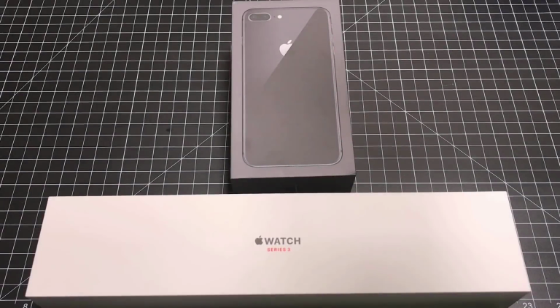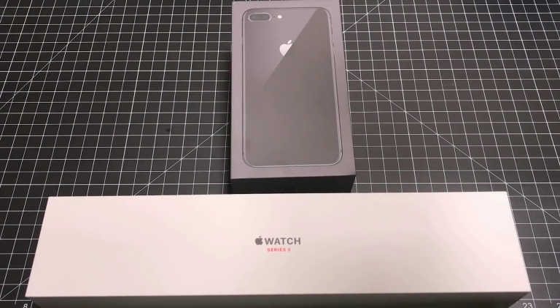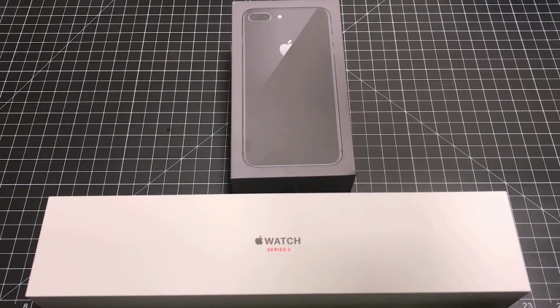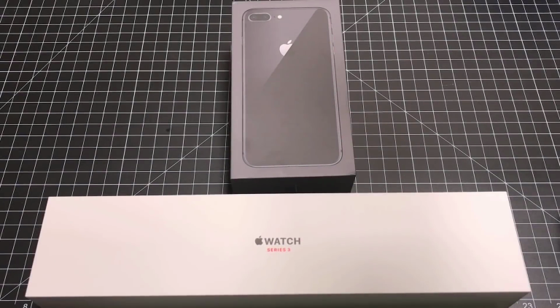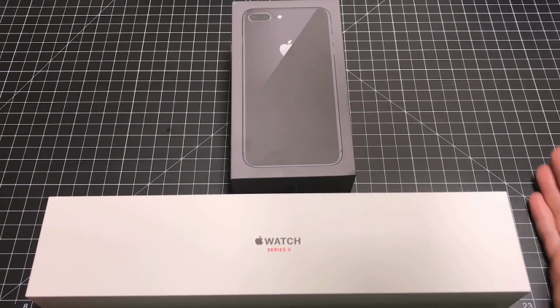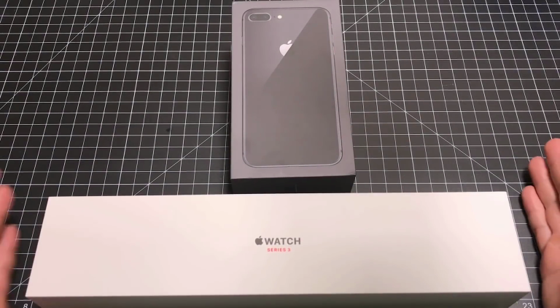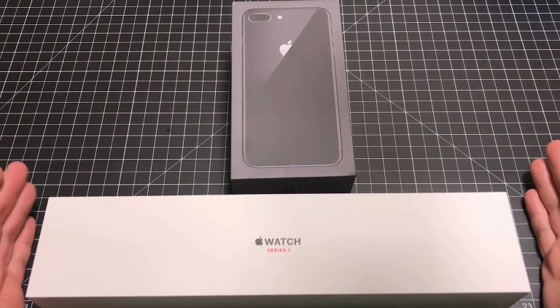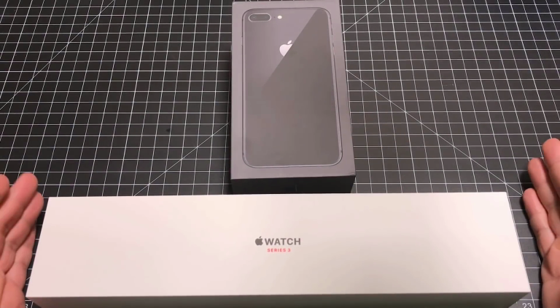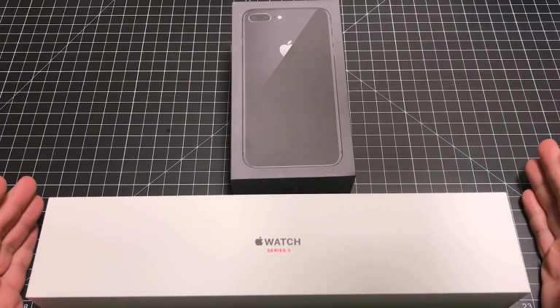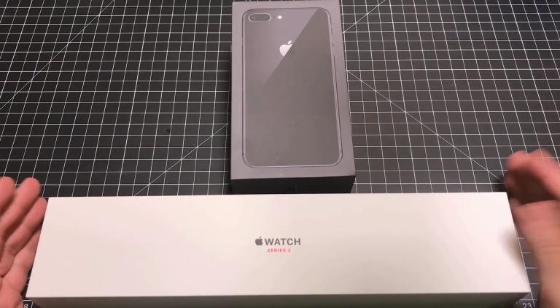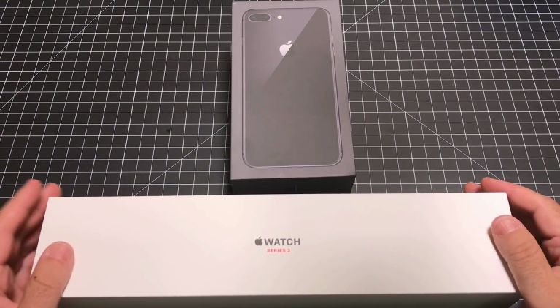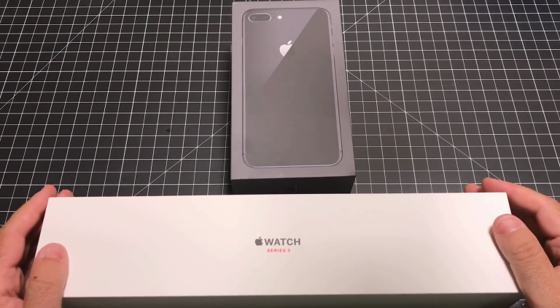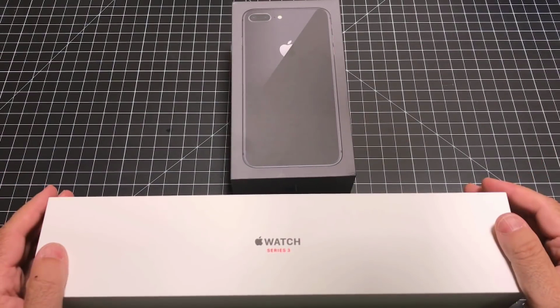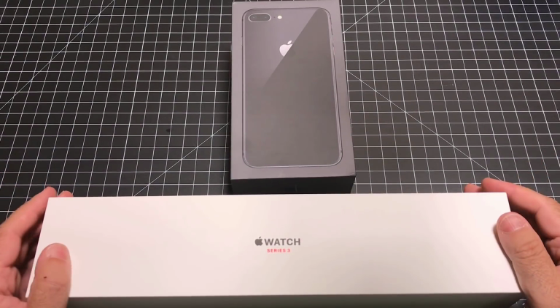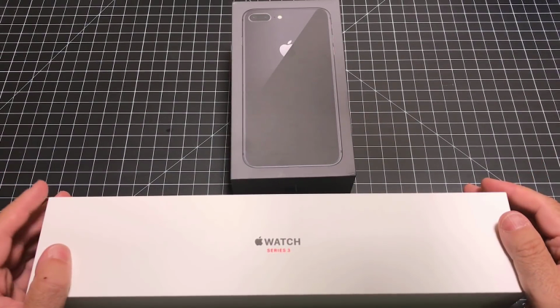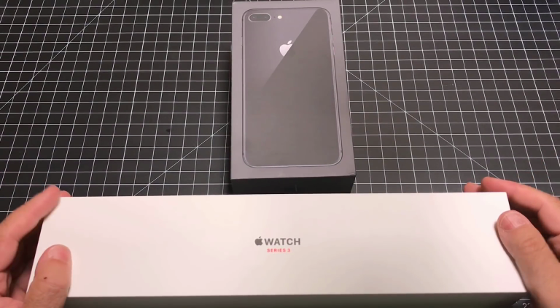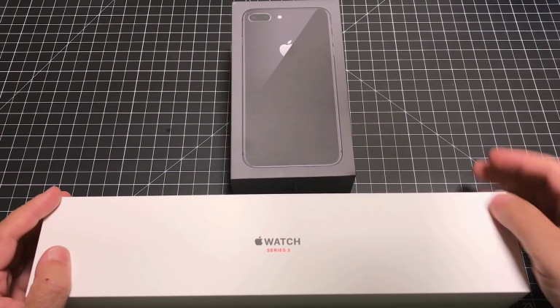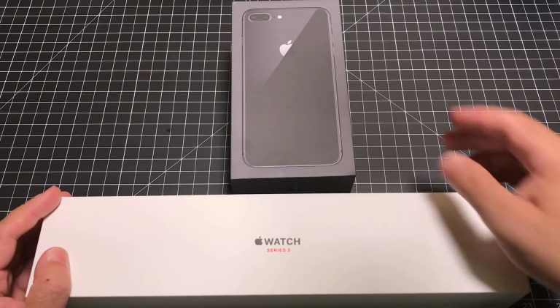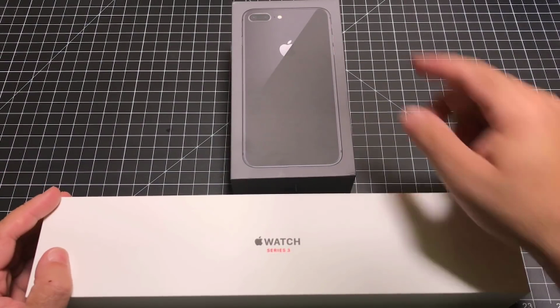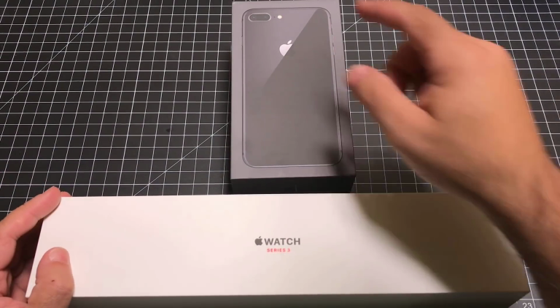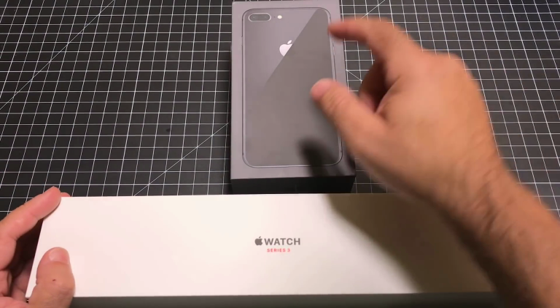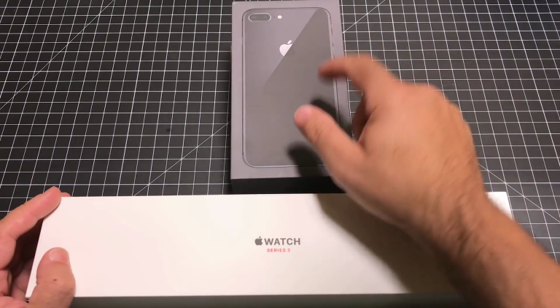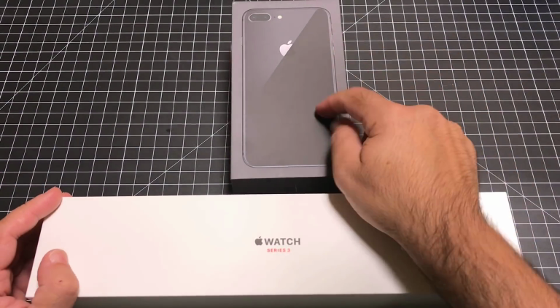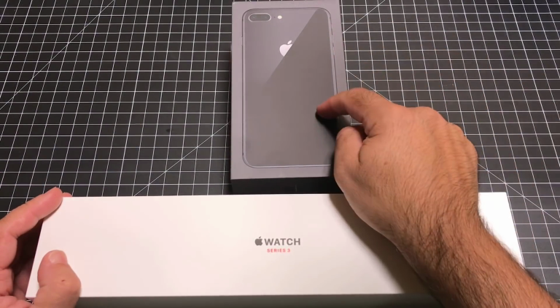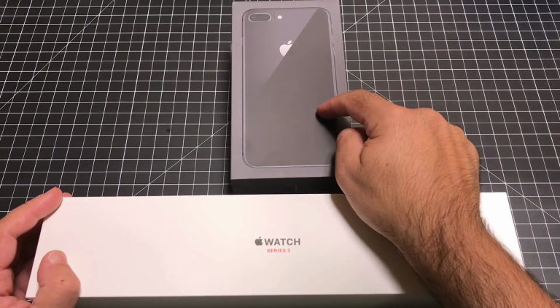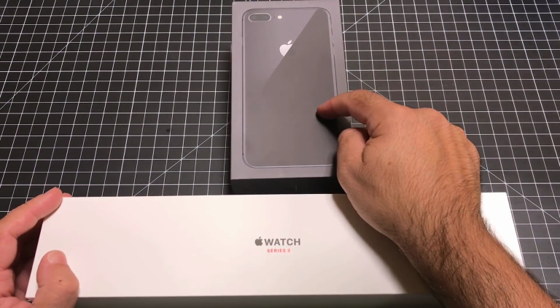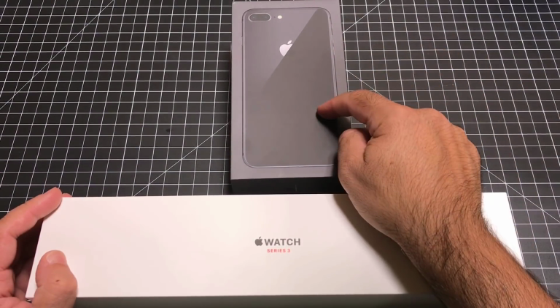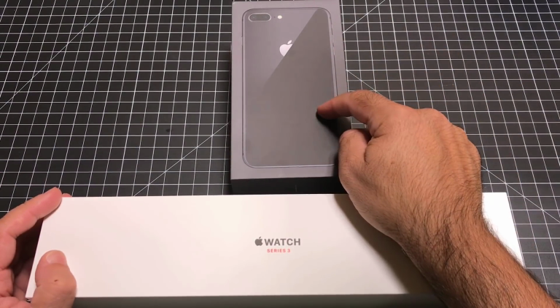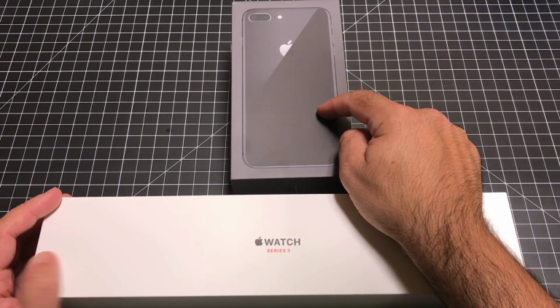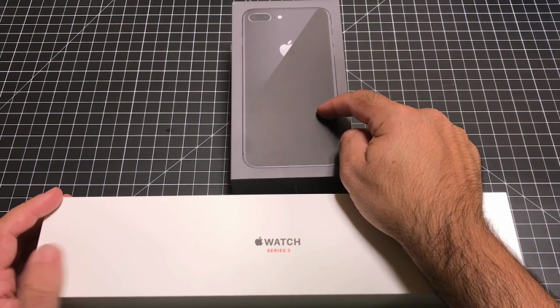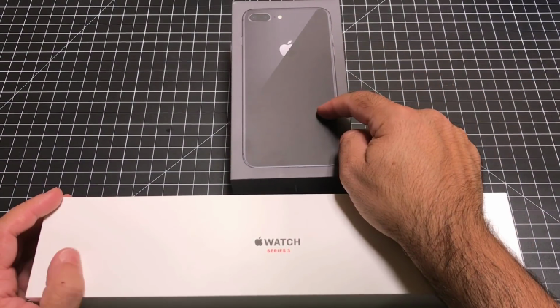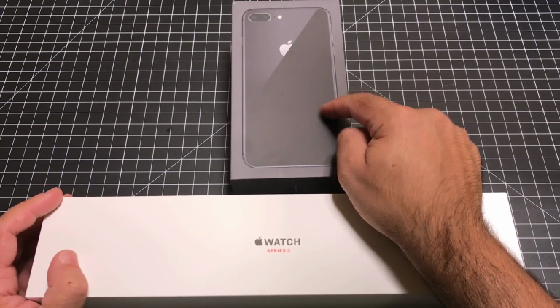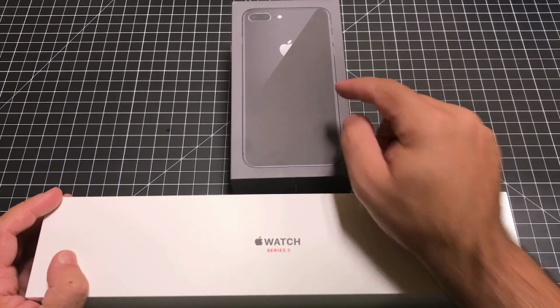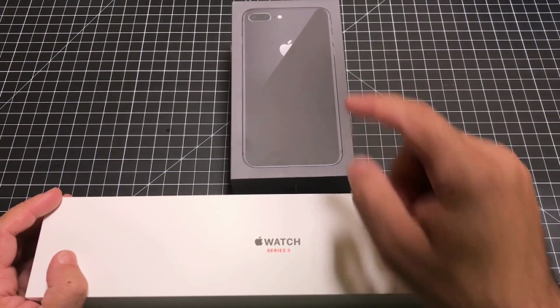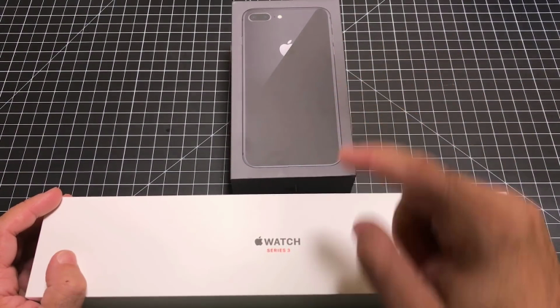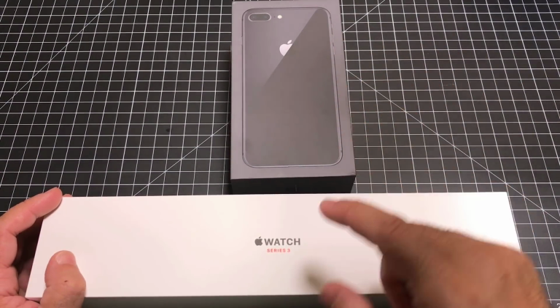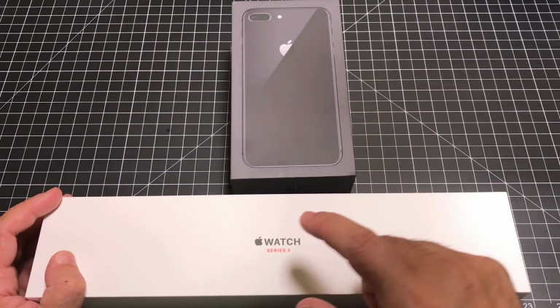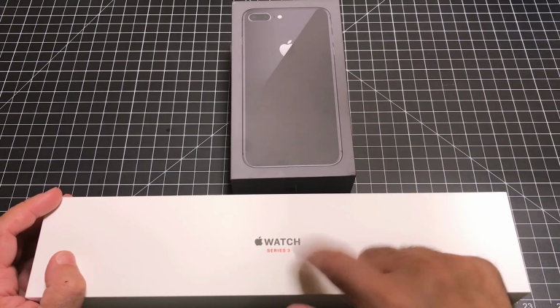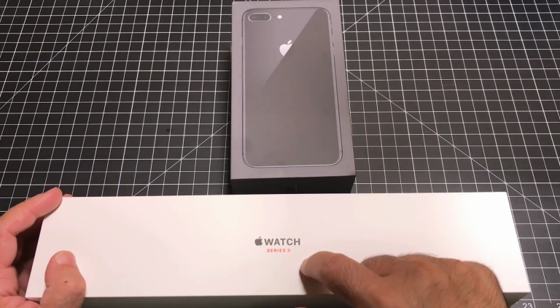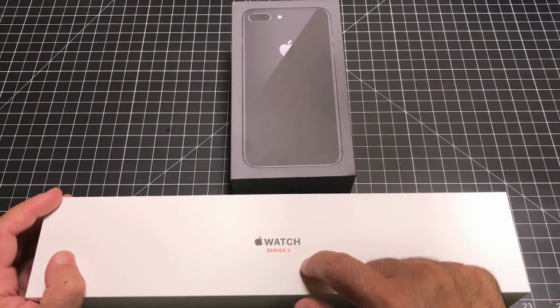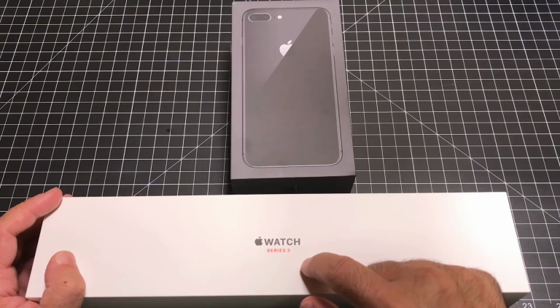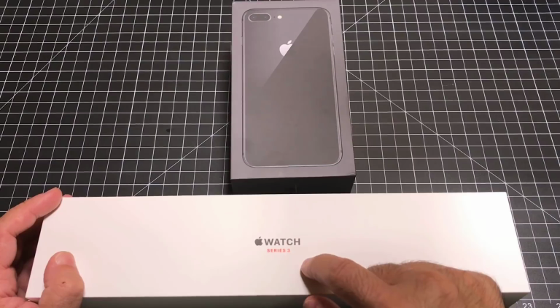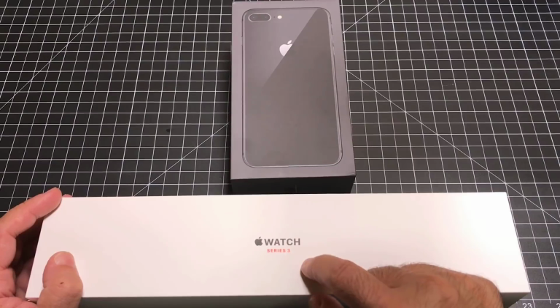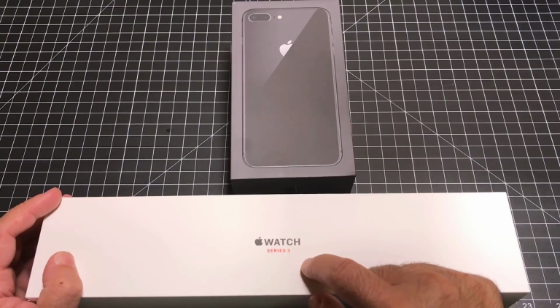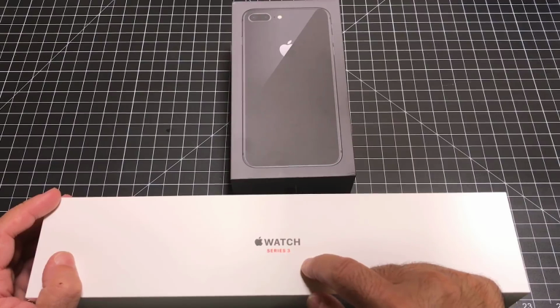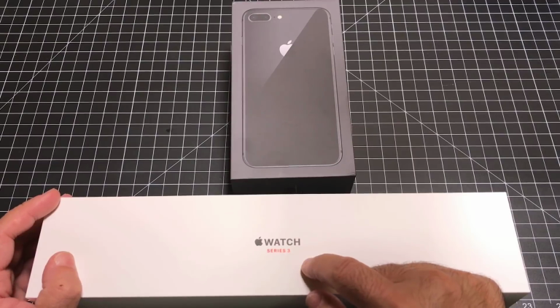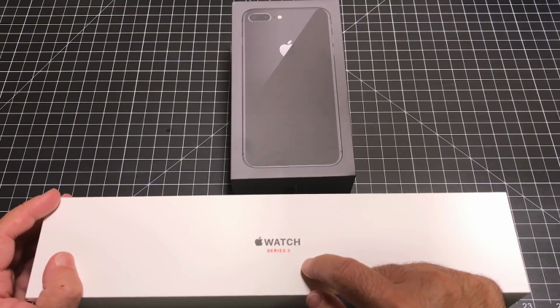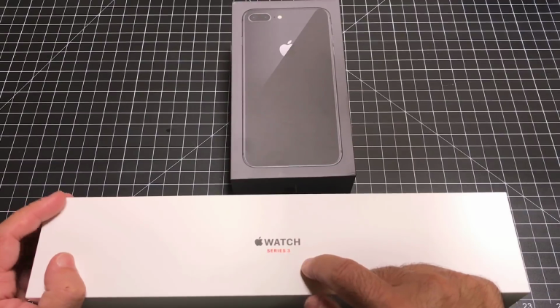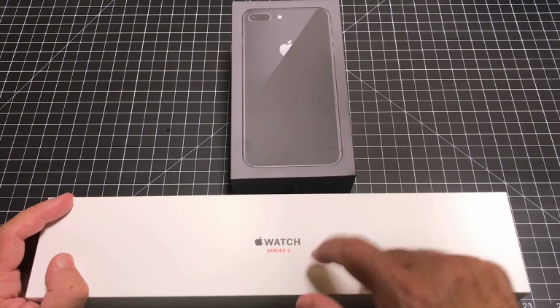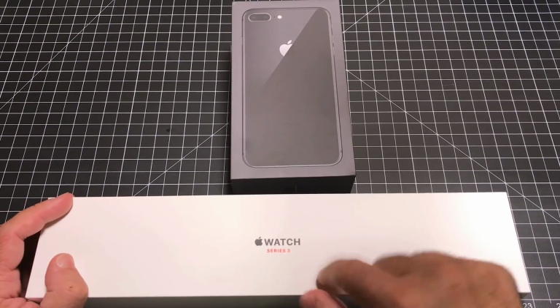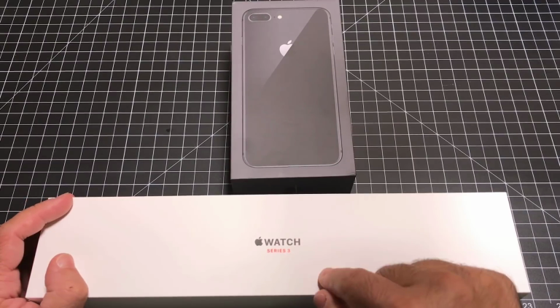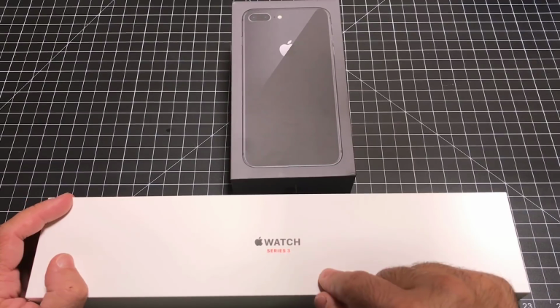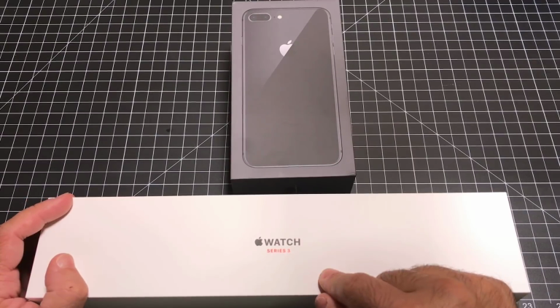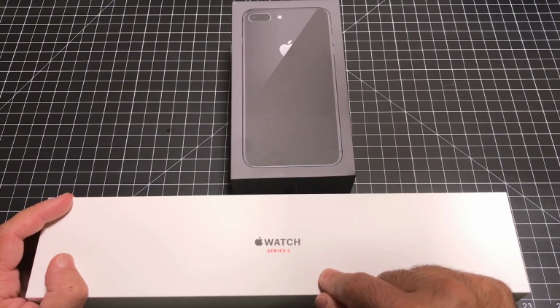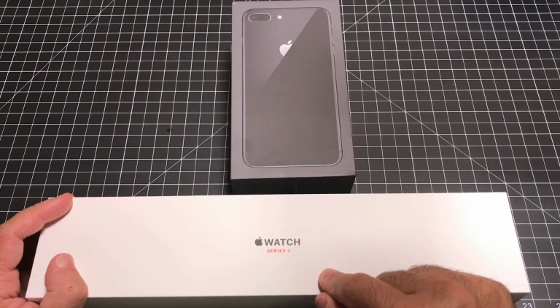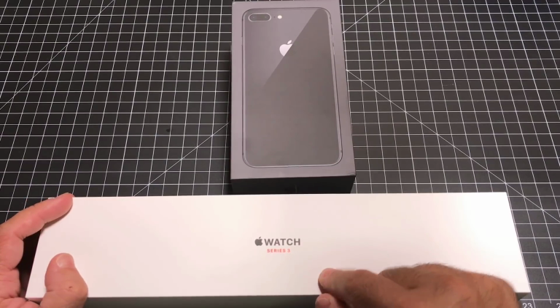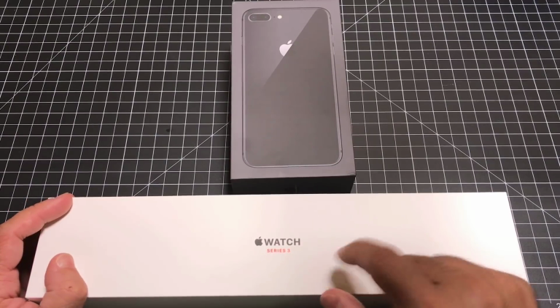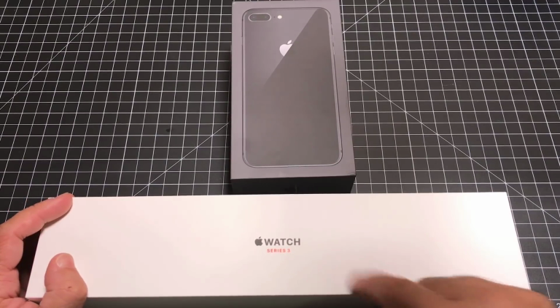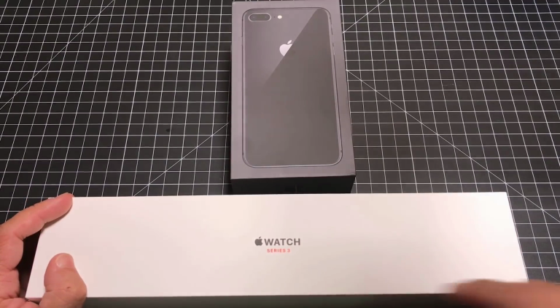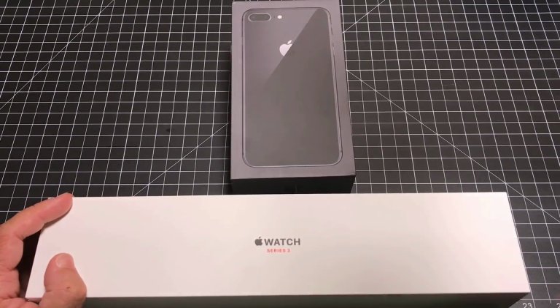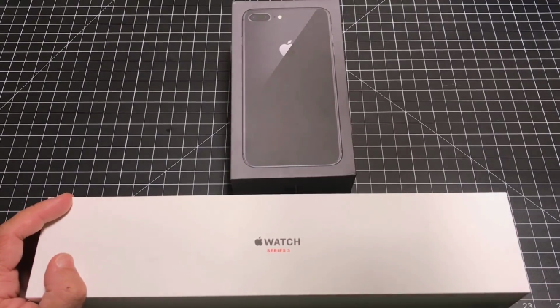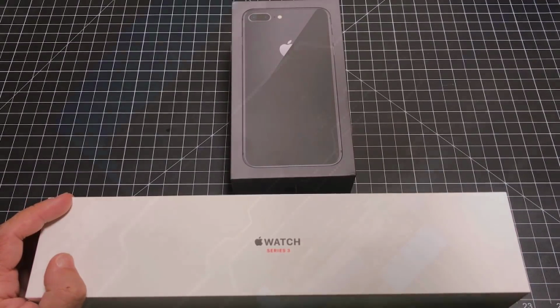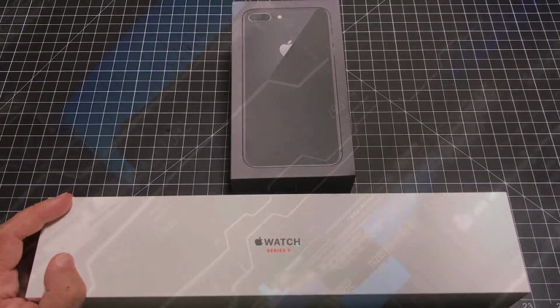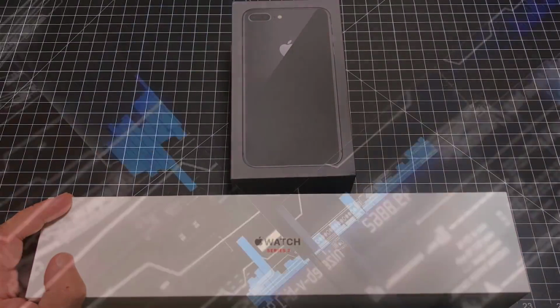Hey guys, EBP man here. Today we're going to go through the setup process of the iPhone 8 Plus and the Apple Watch Series 3 LTE. Let's go ahead and check it out.